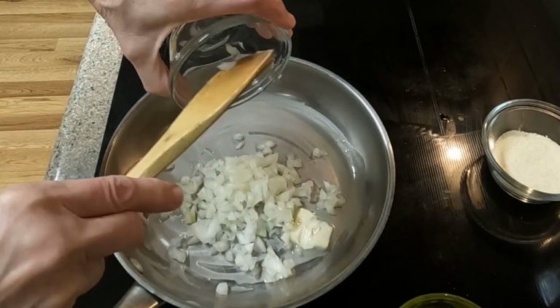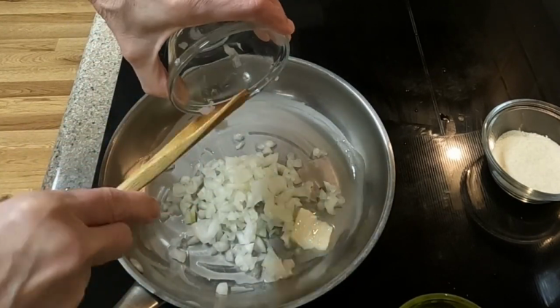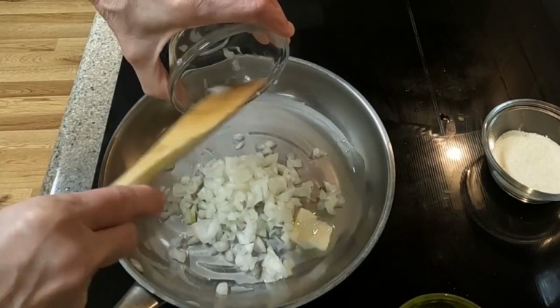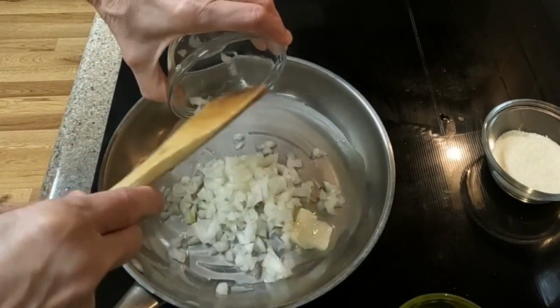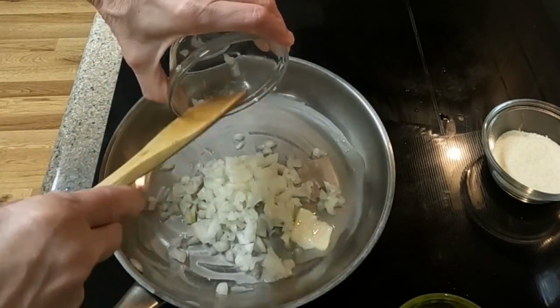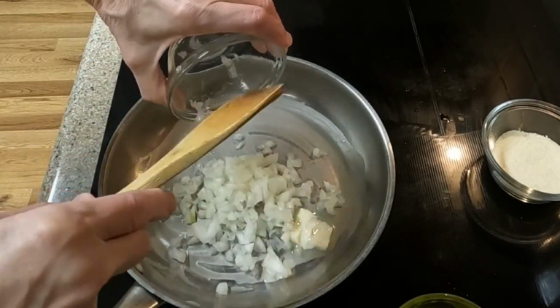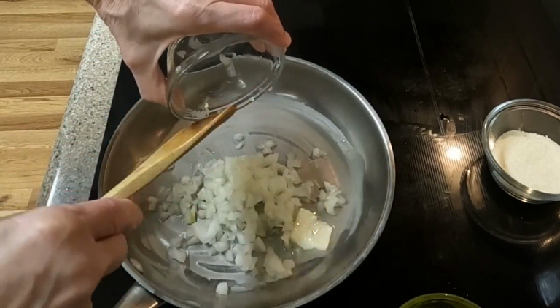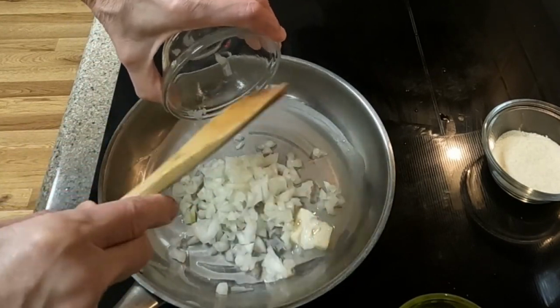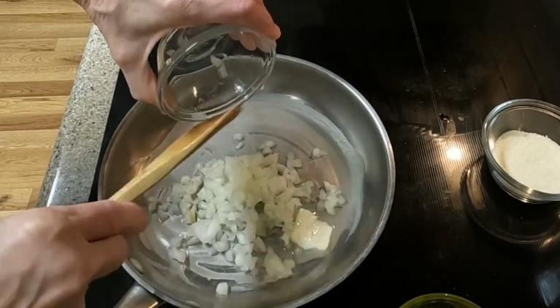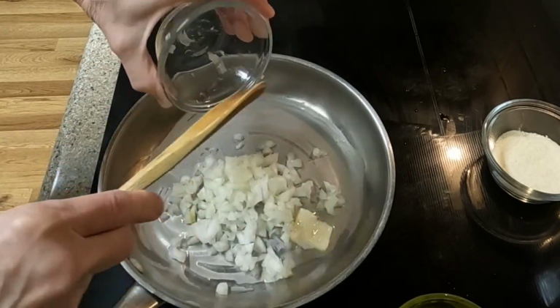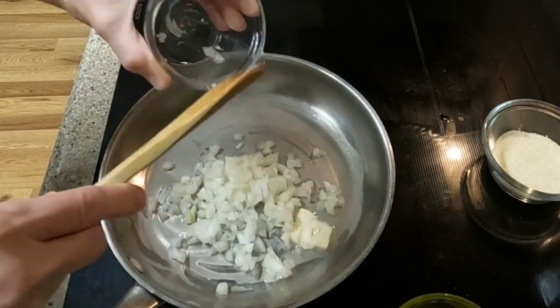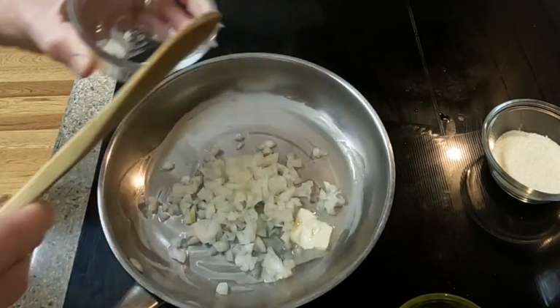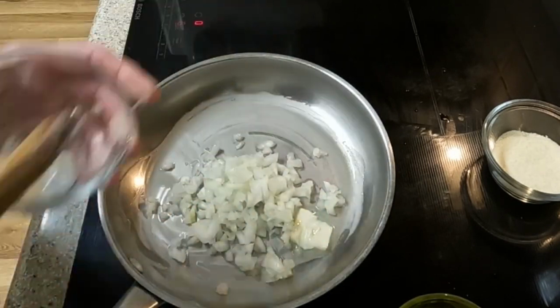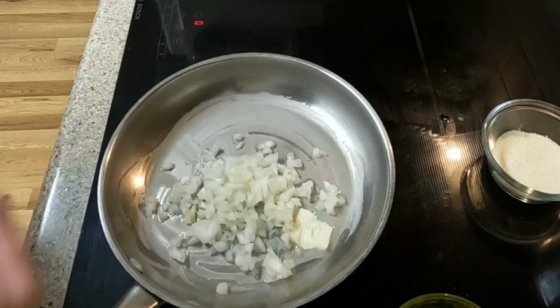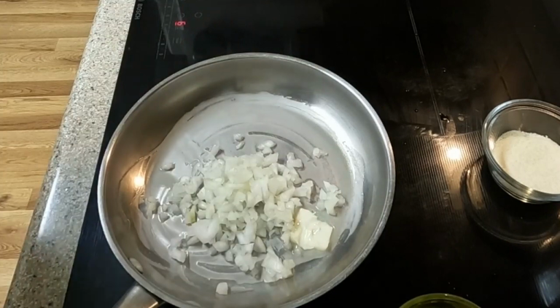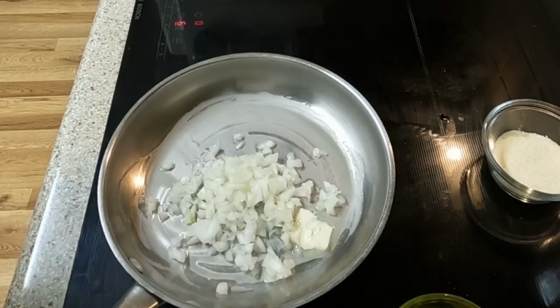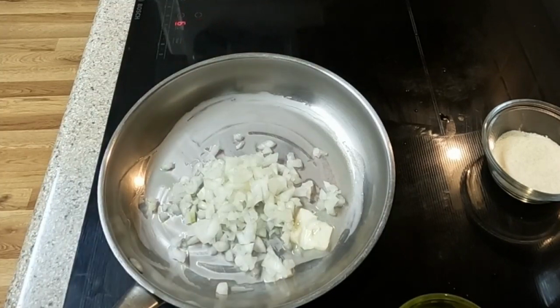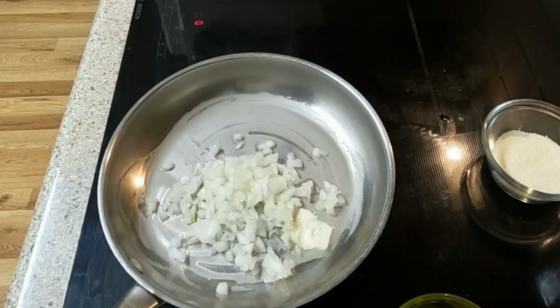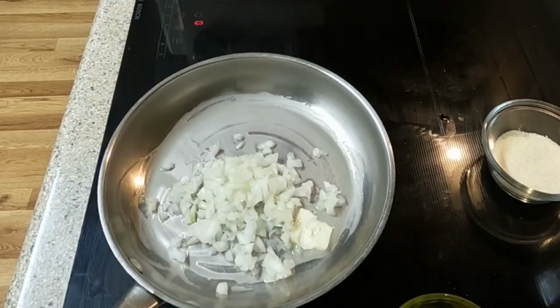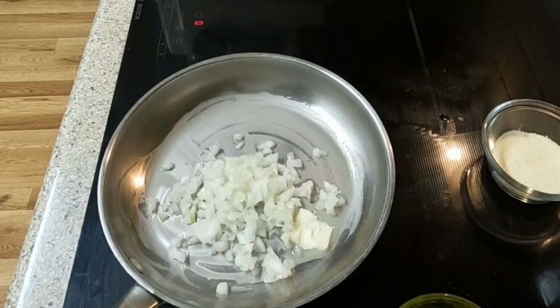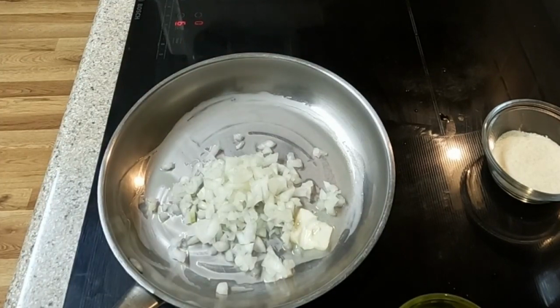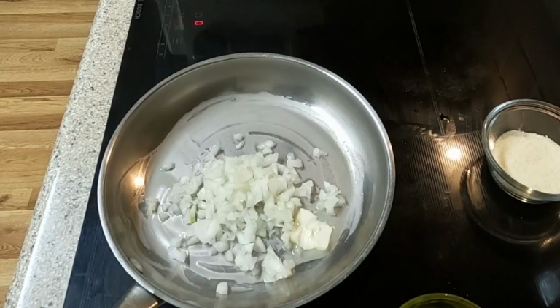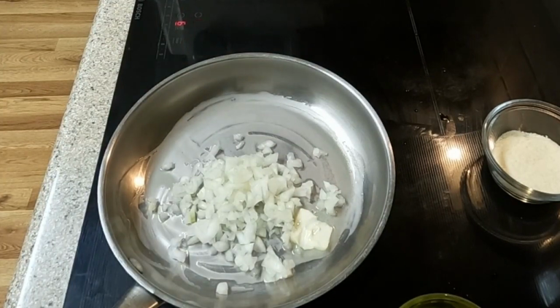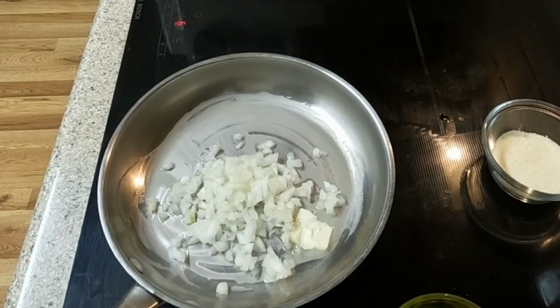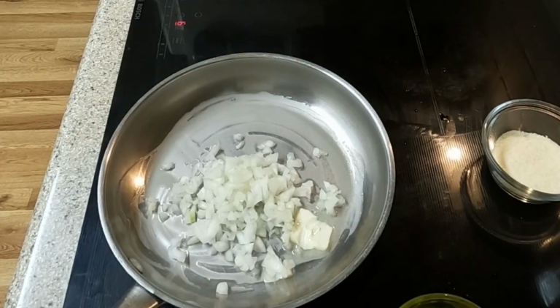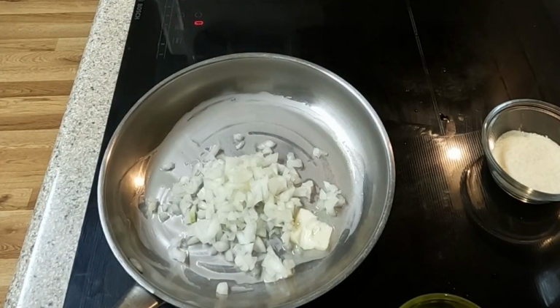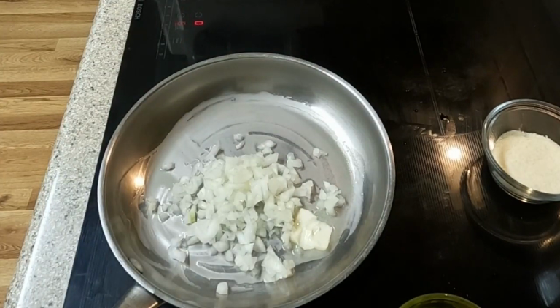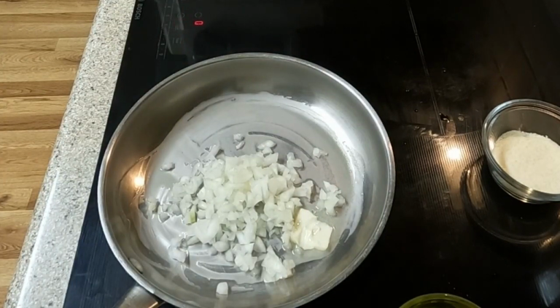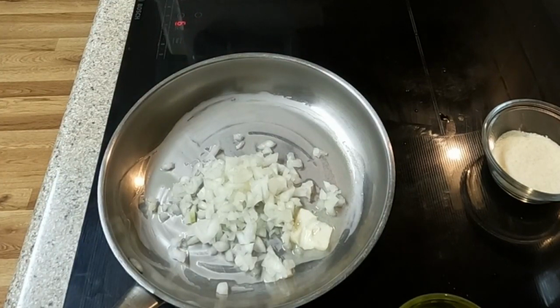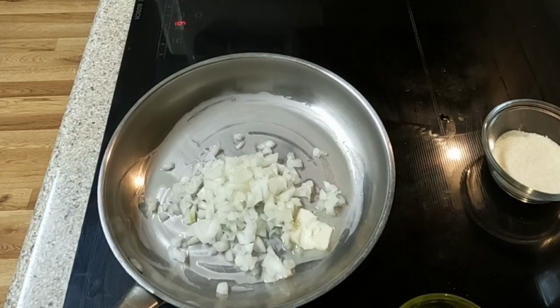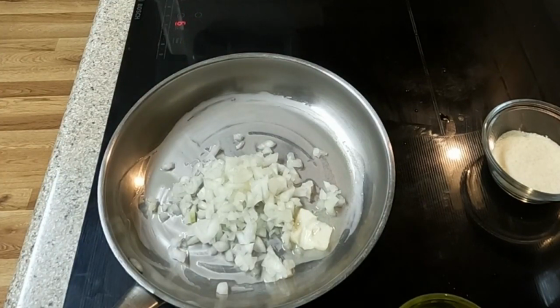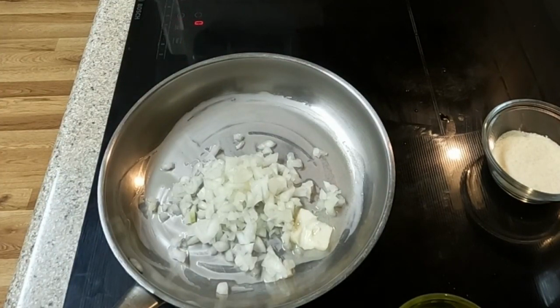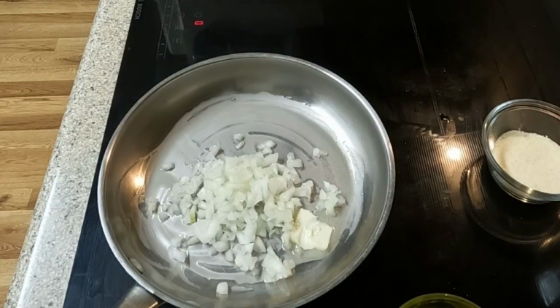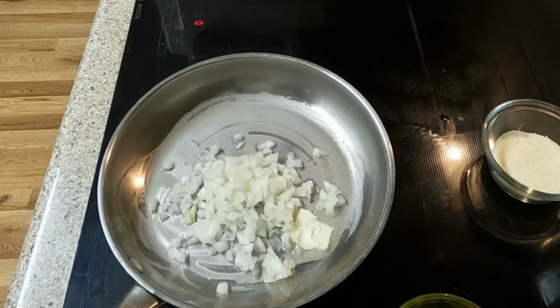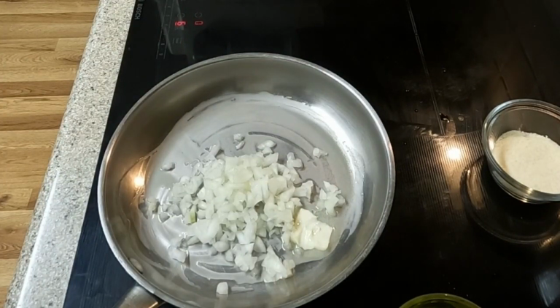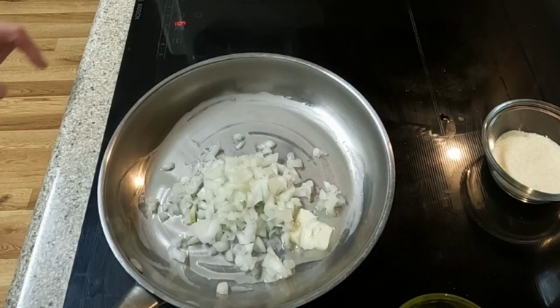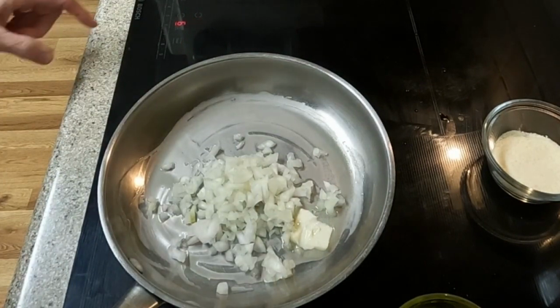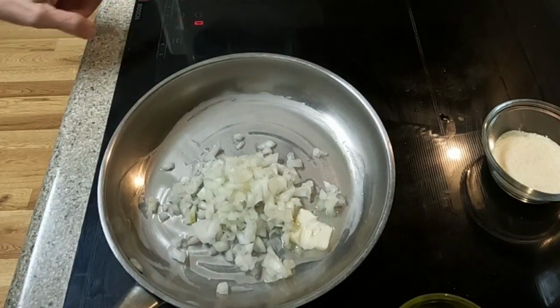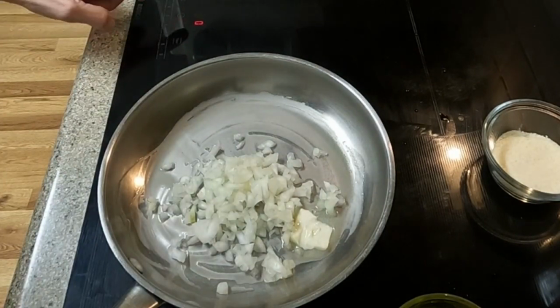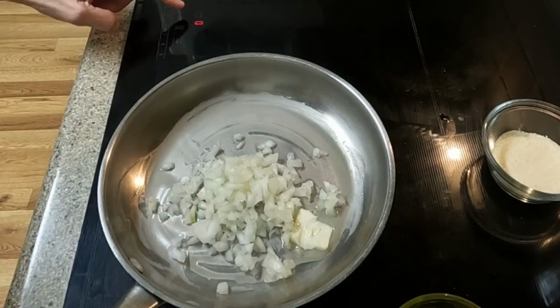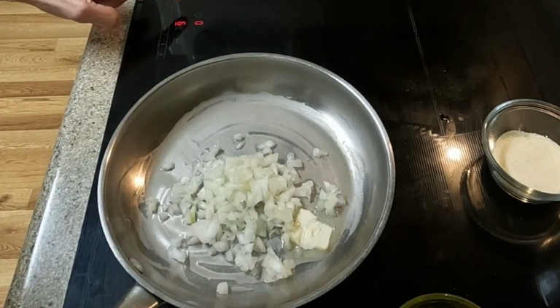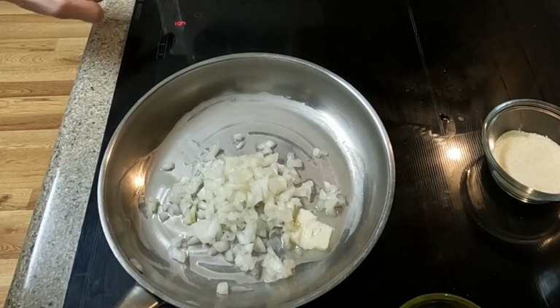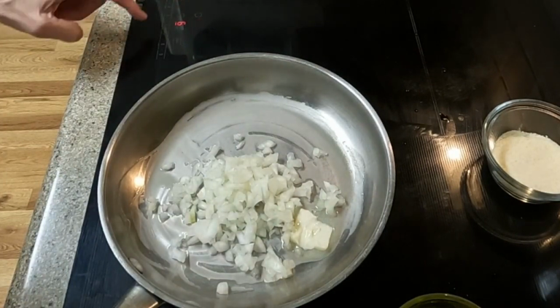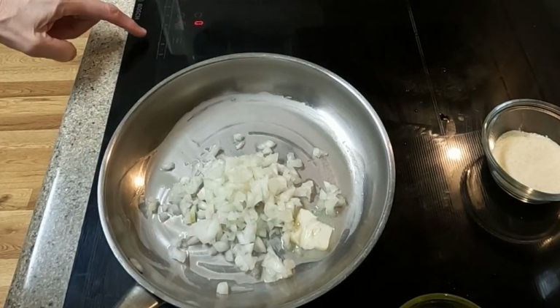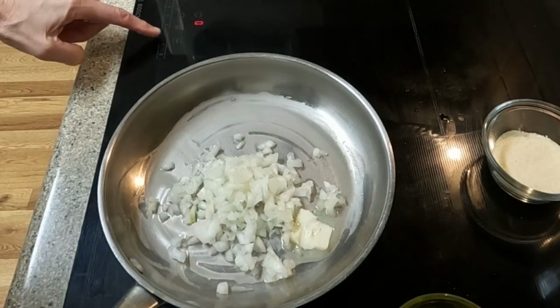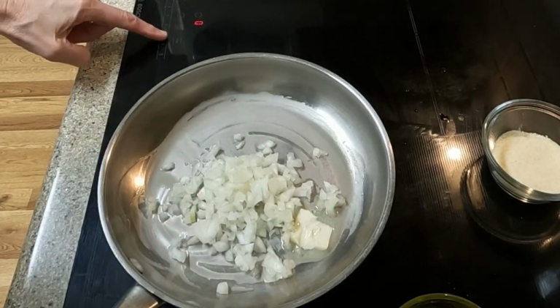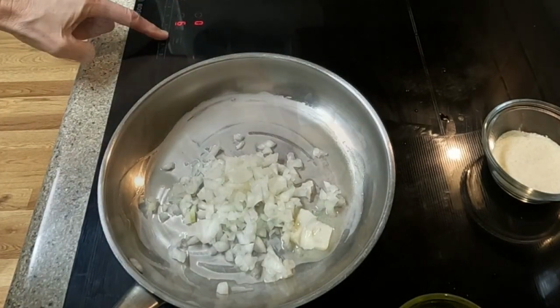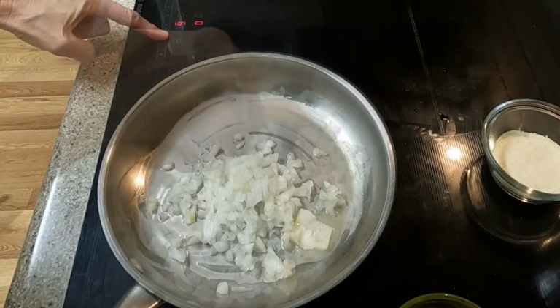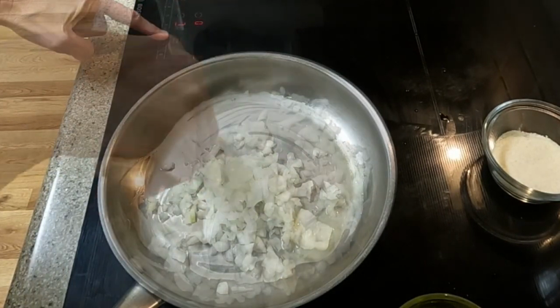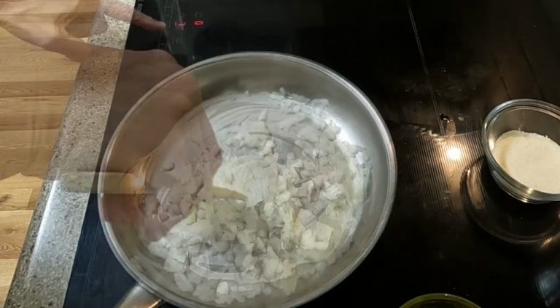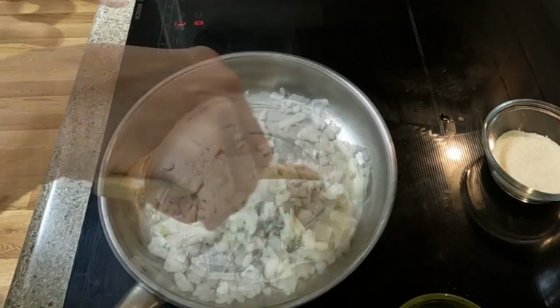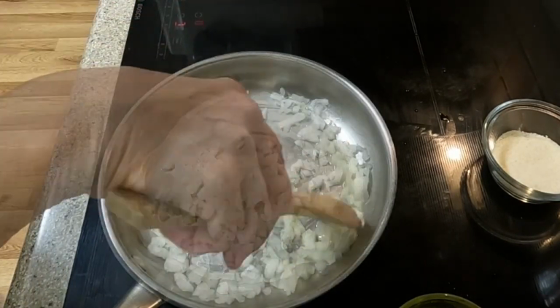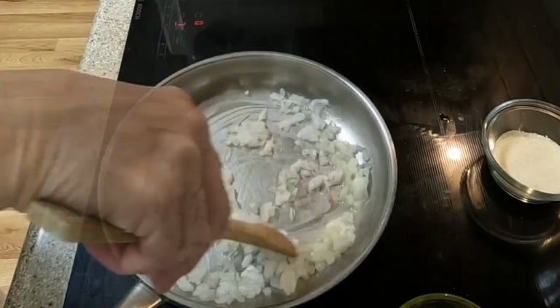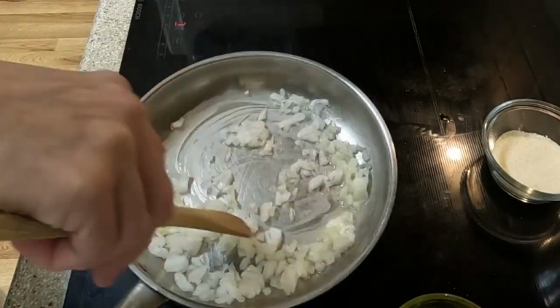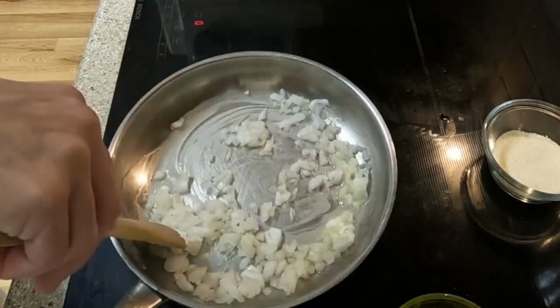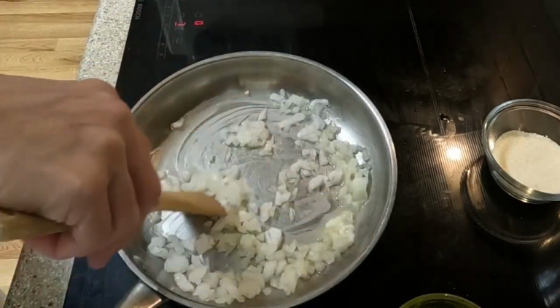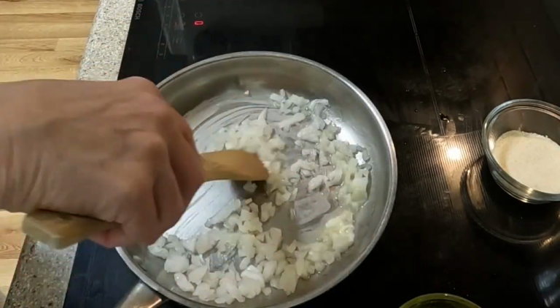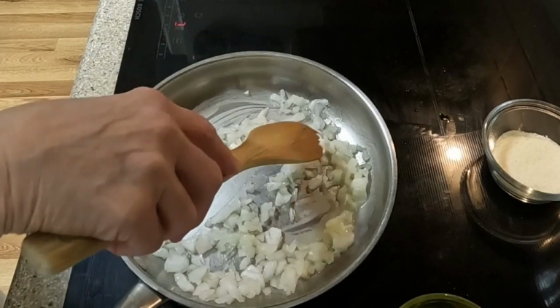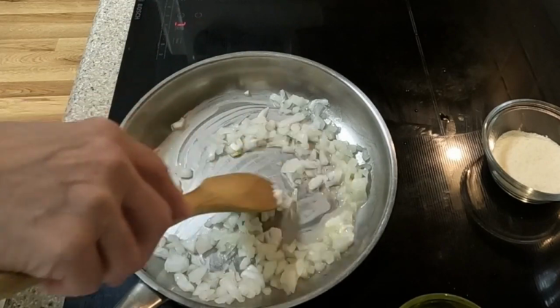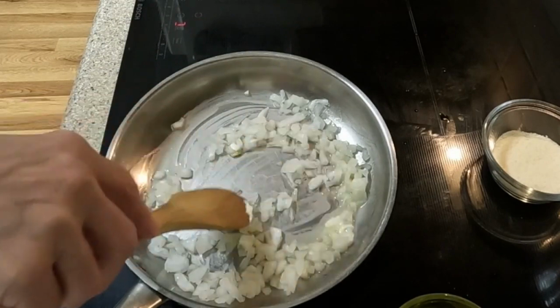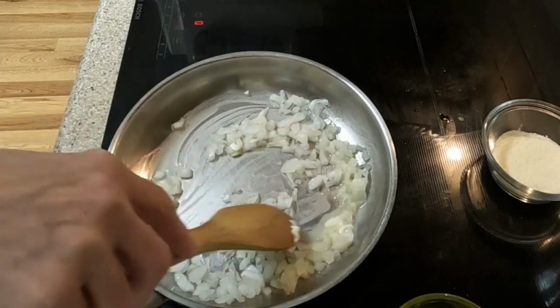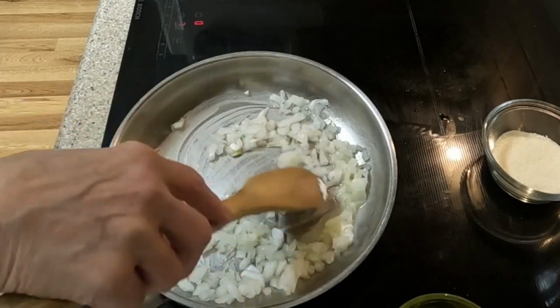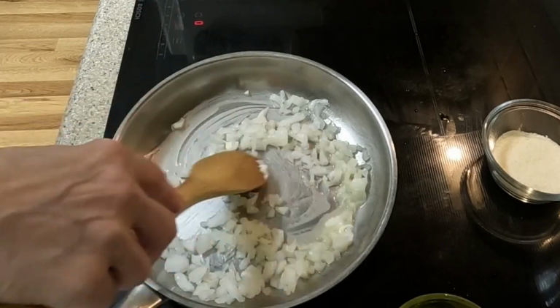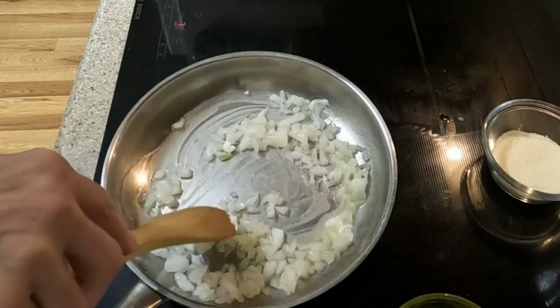I am setting the stovetop burner at medium-high heat. I will stir the onions so they will begin to soften.